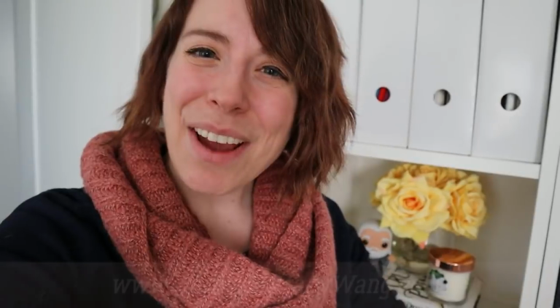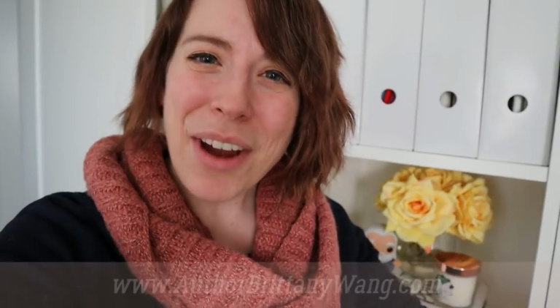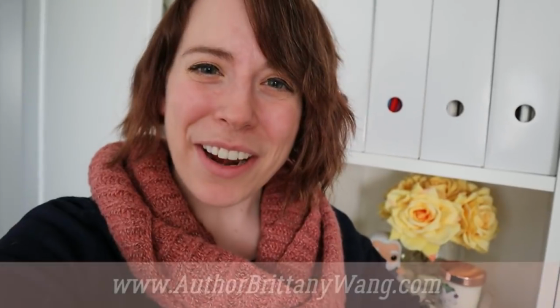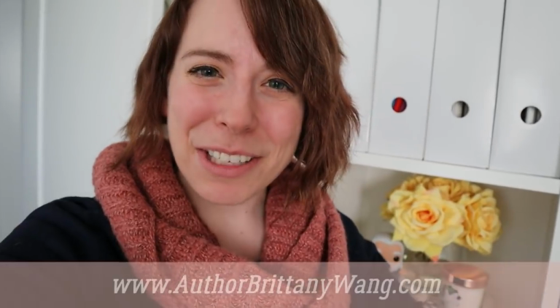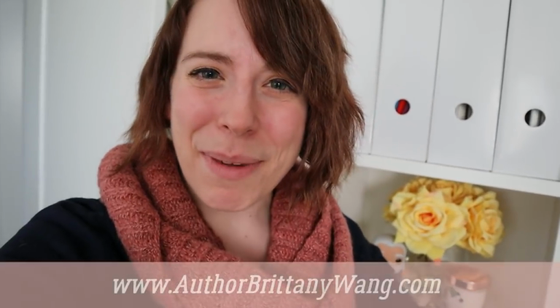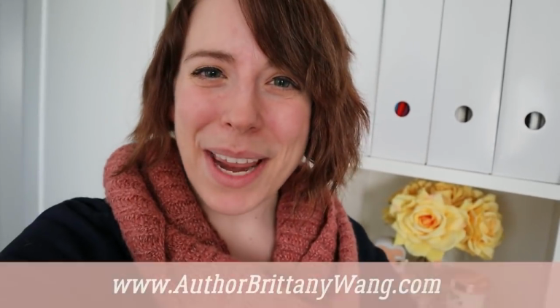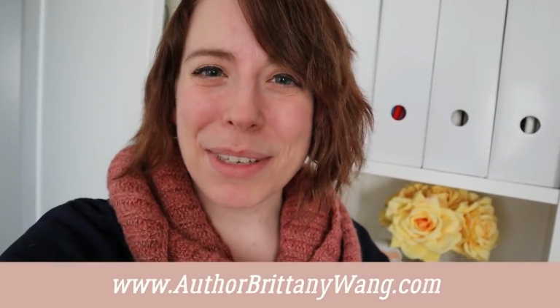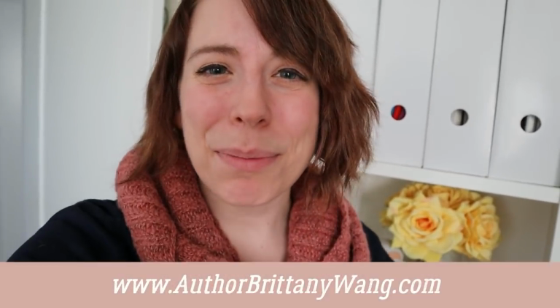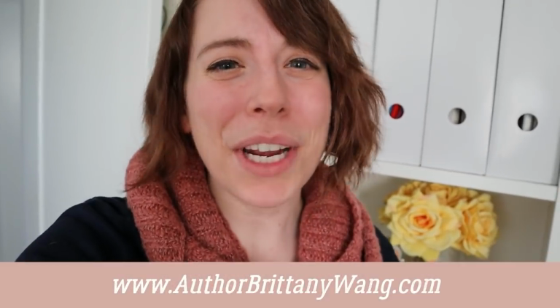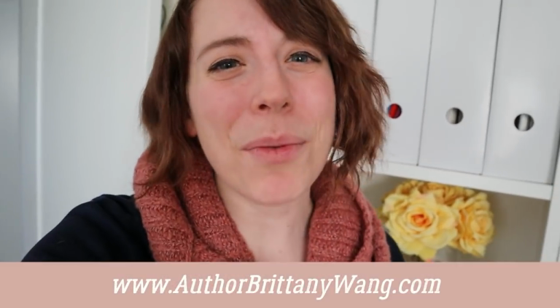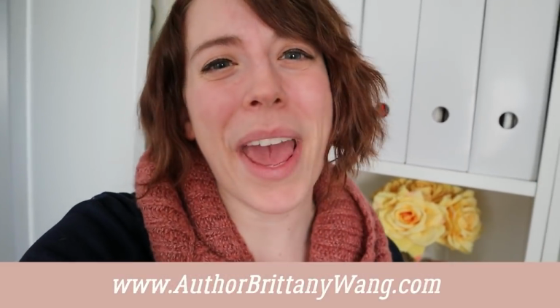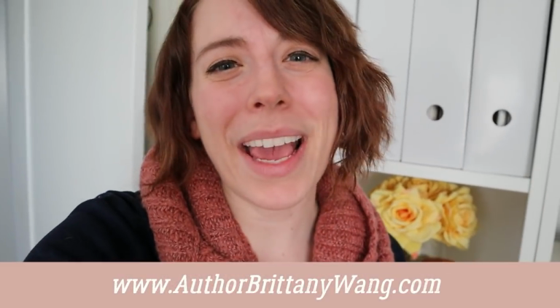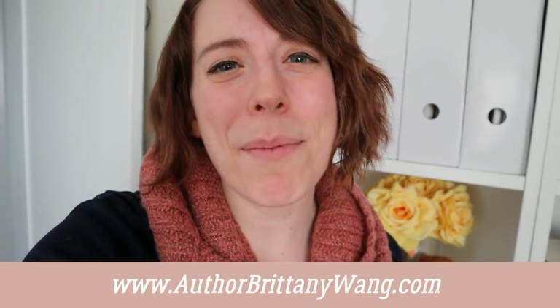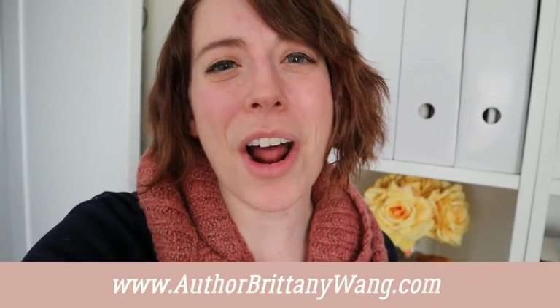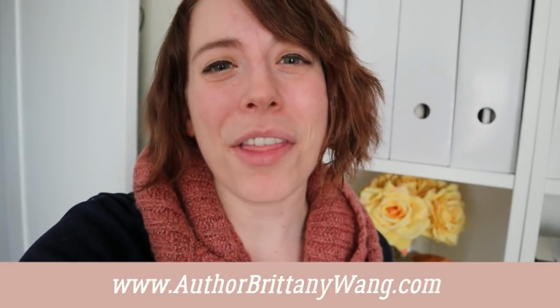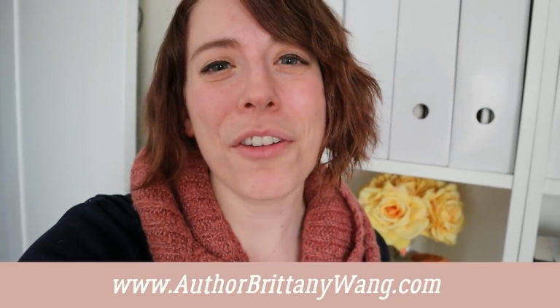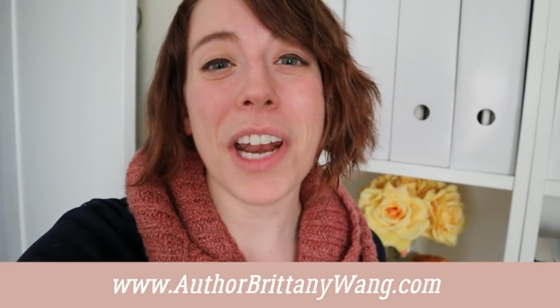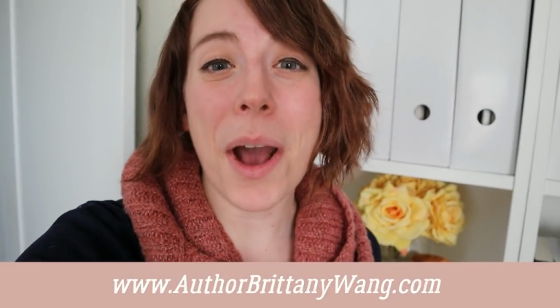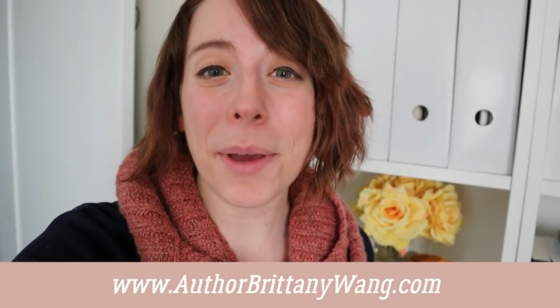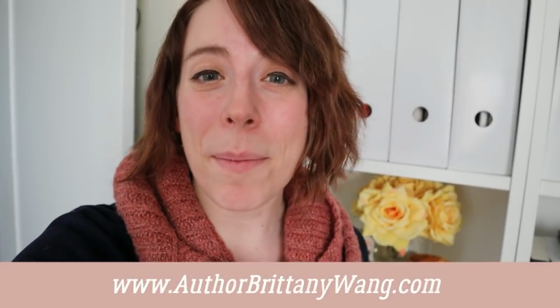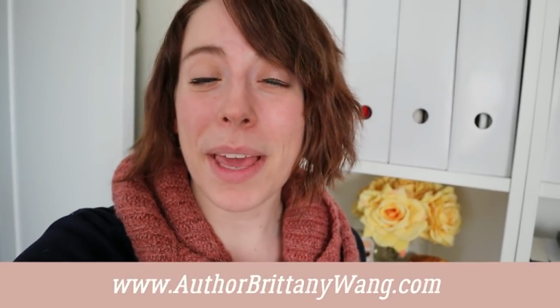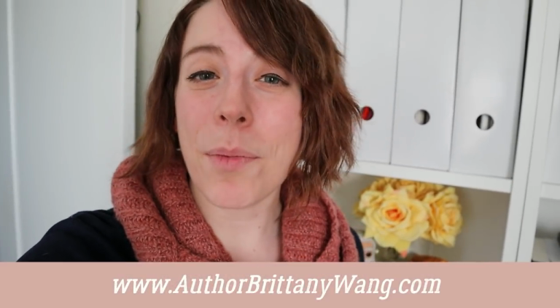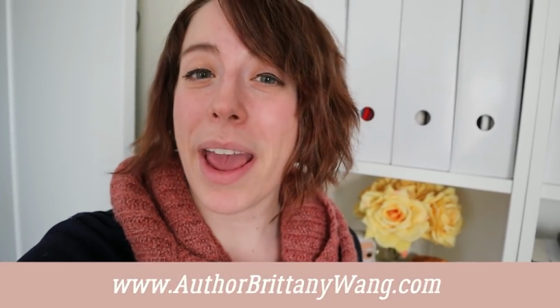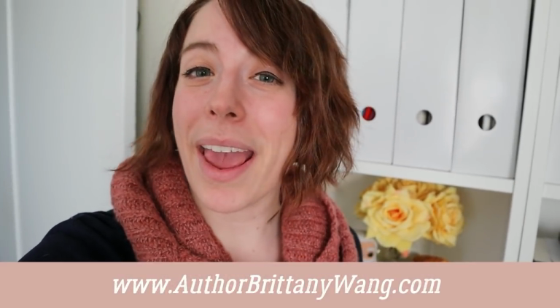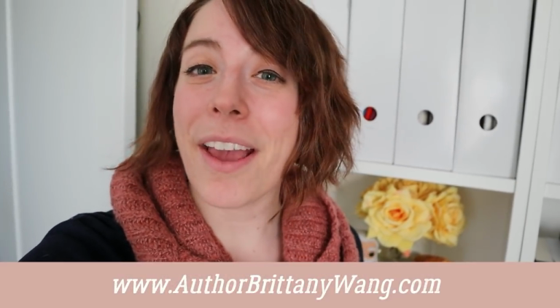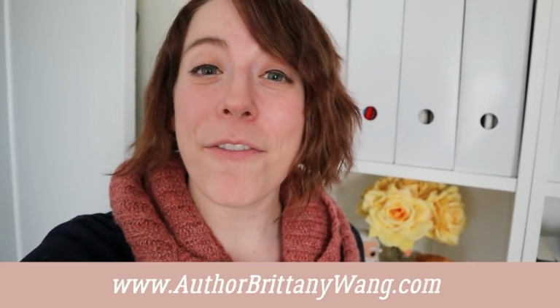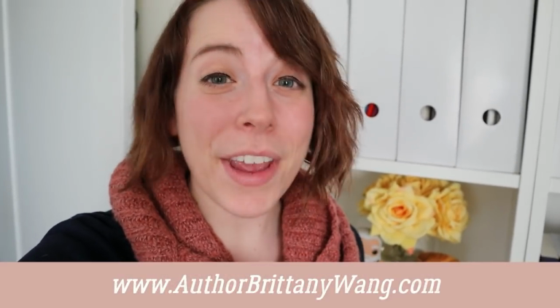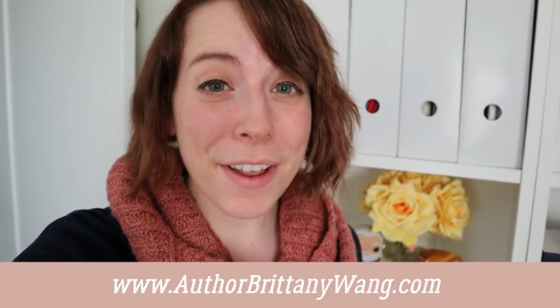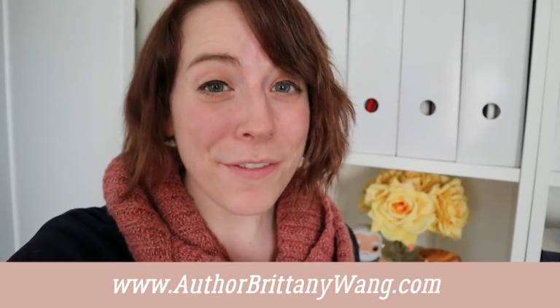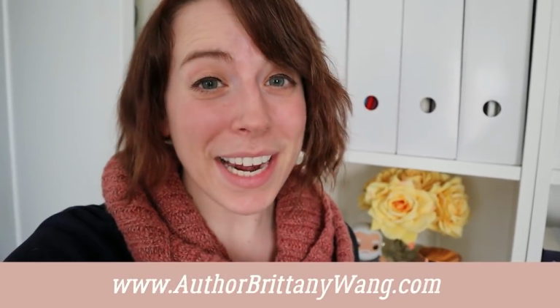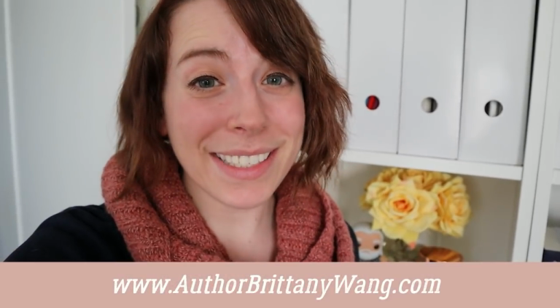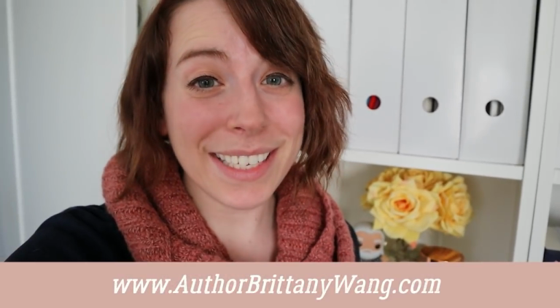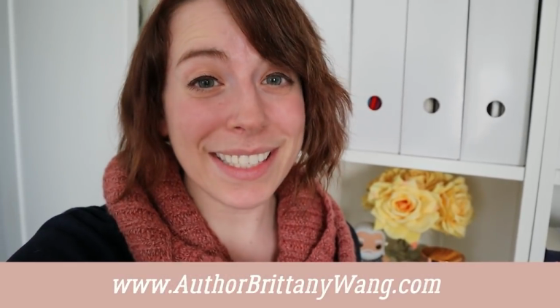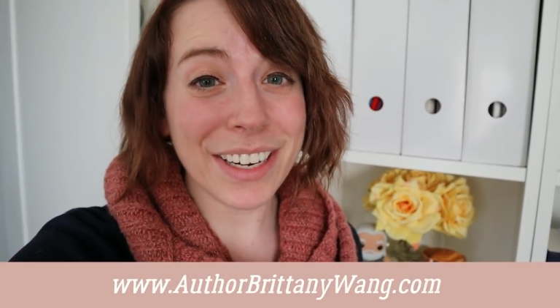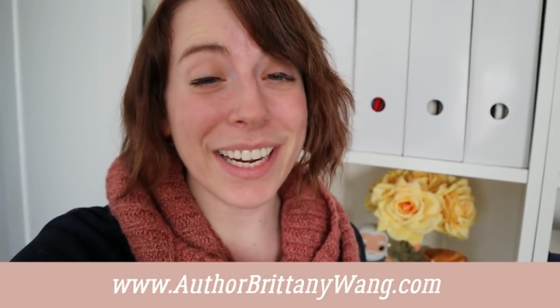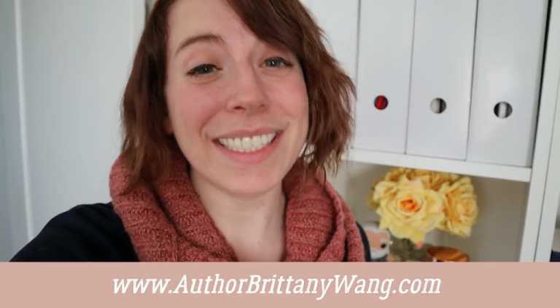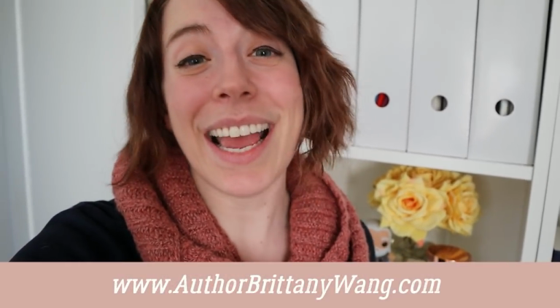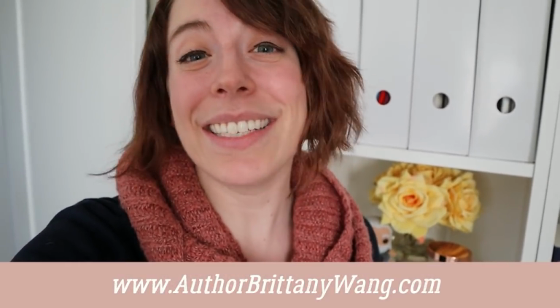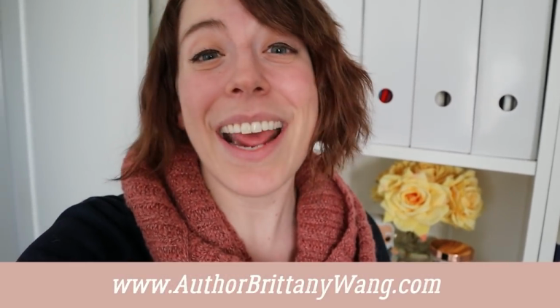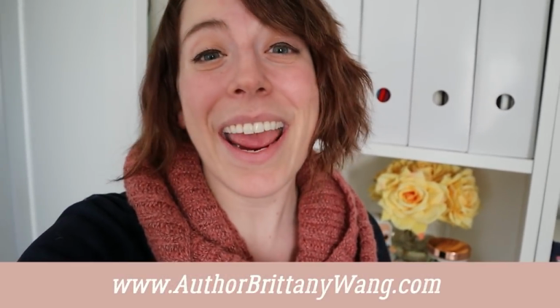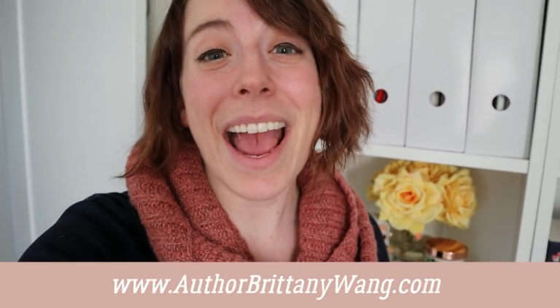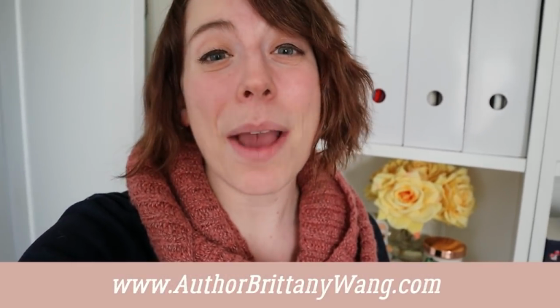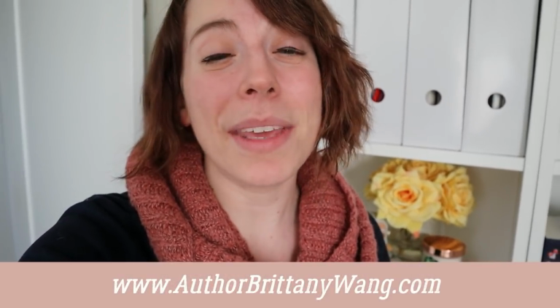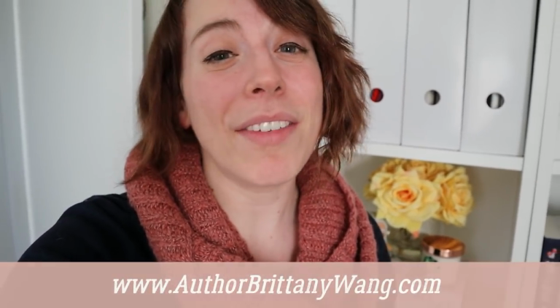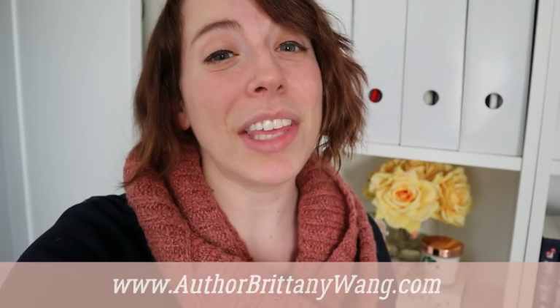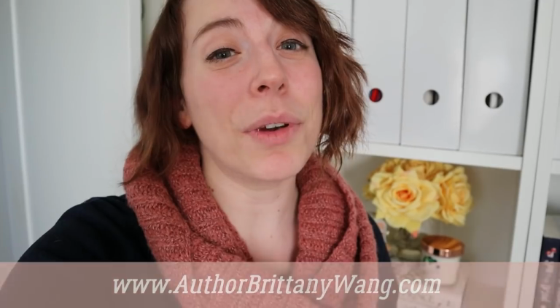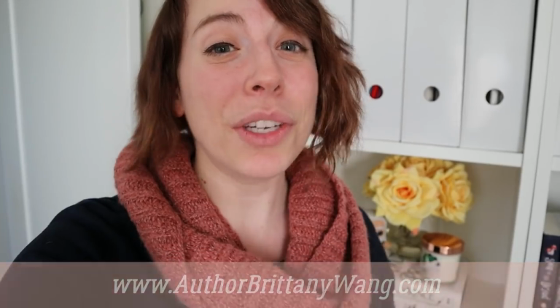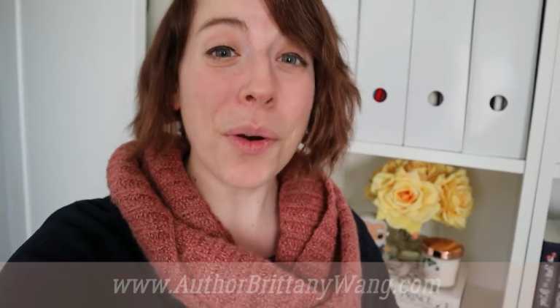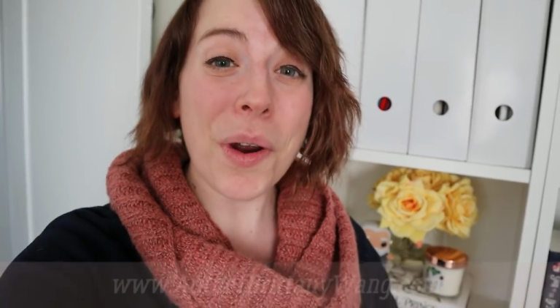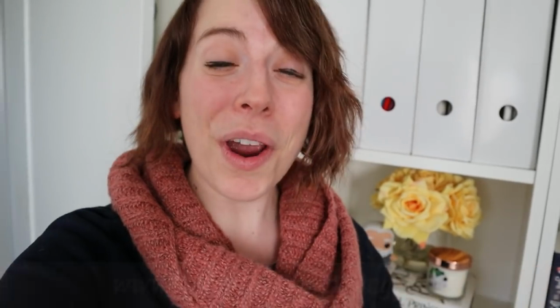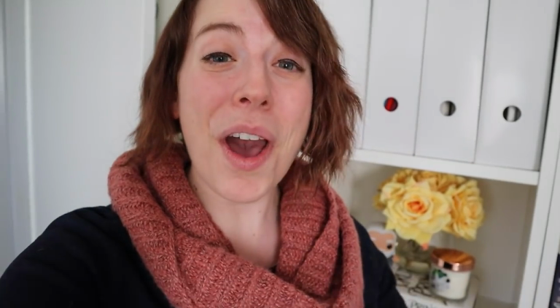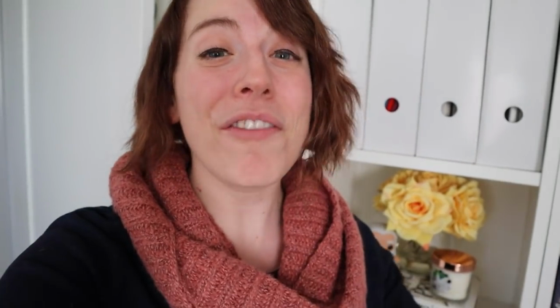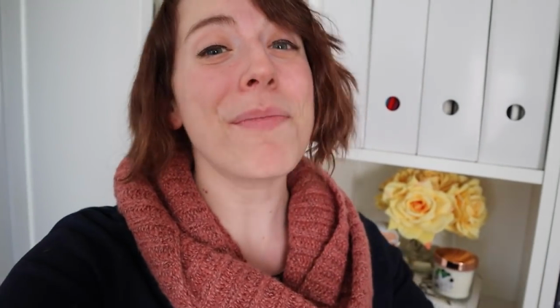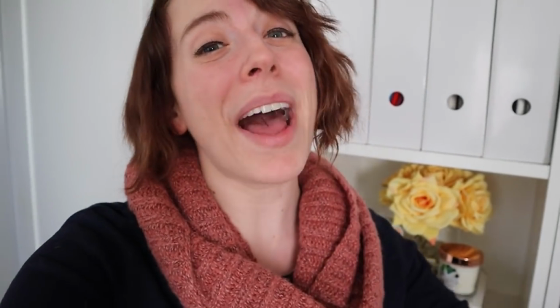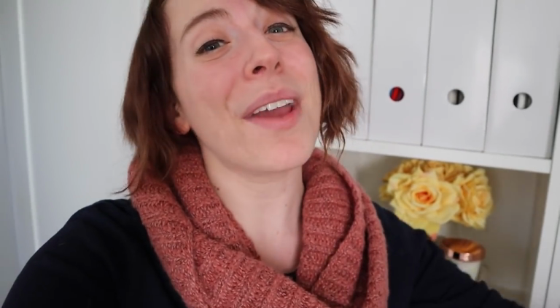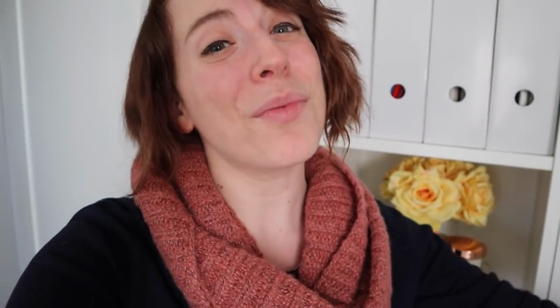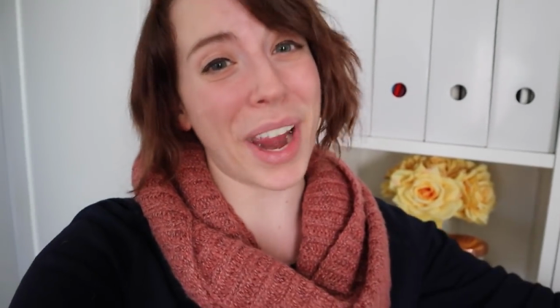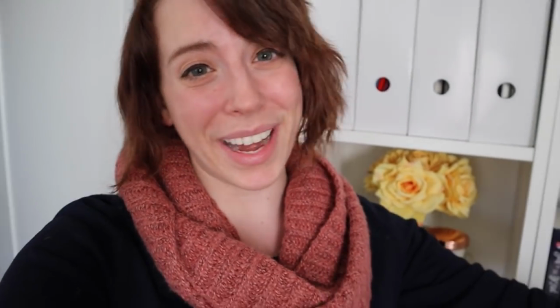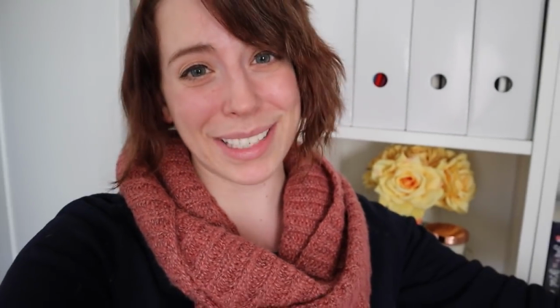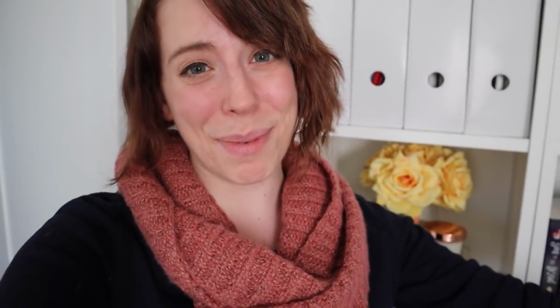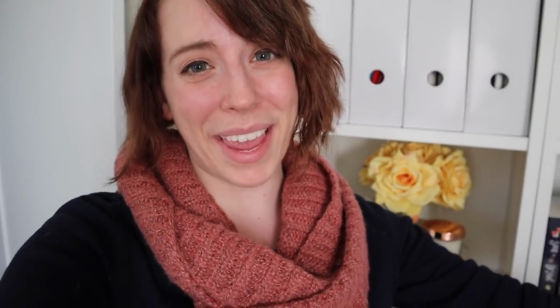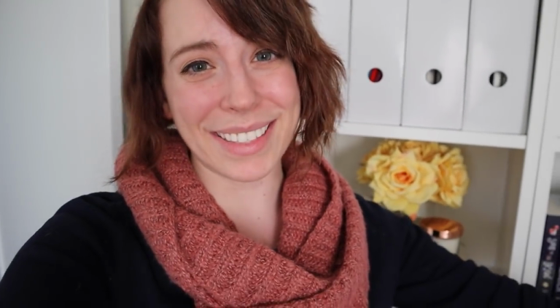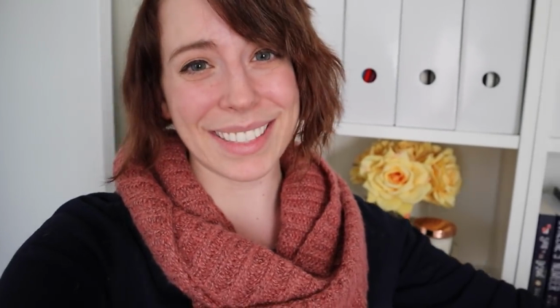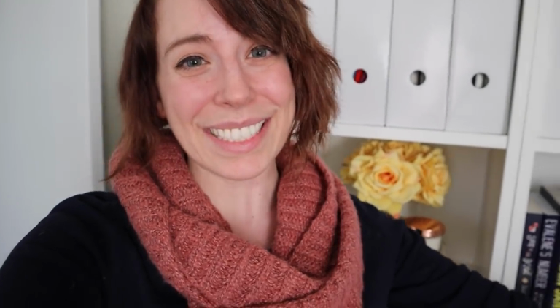Hey writers, my name is Brittany Wang. I'm an author of an upcoming YA fairy fantasy series, and today I'm giving you a tour of my writing space.